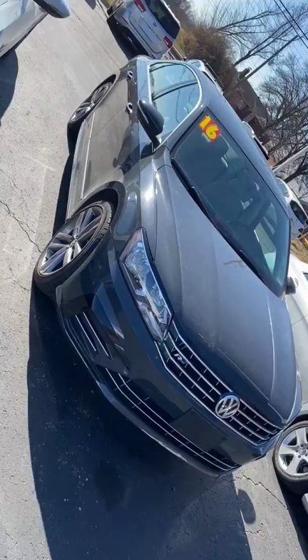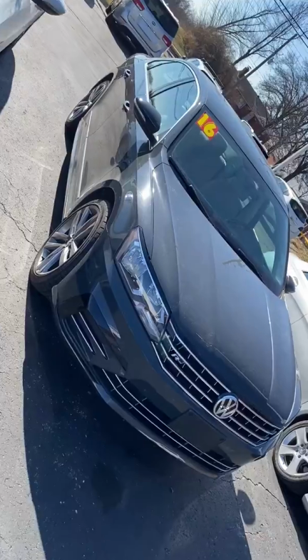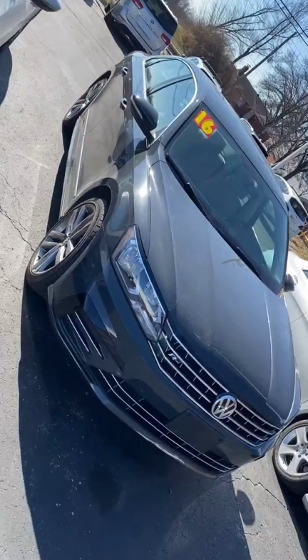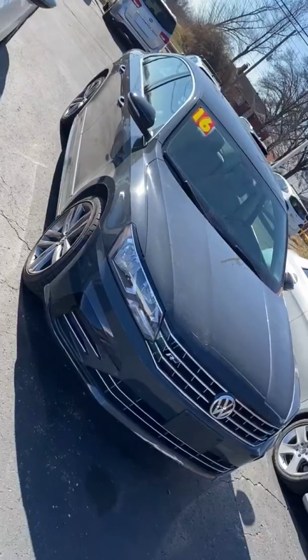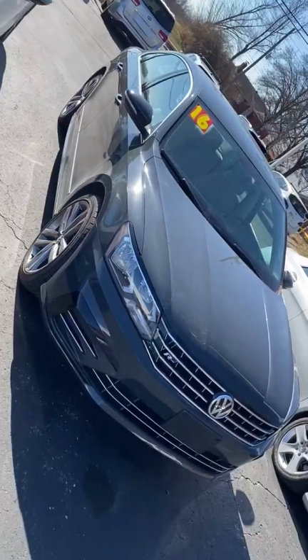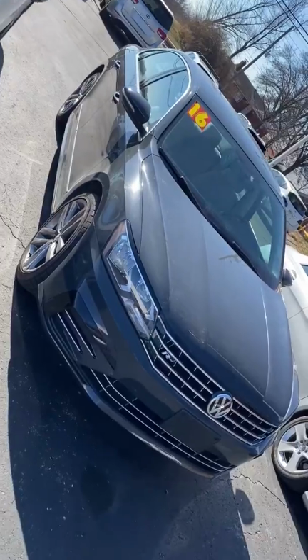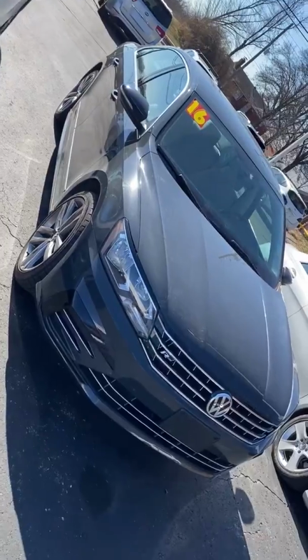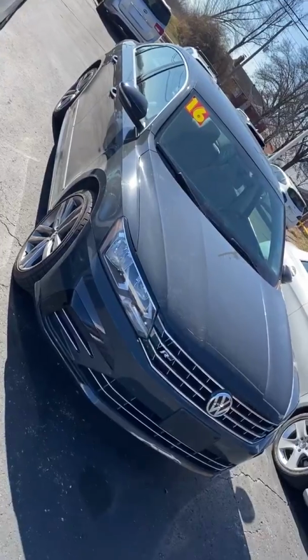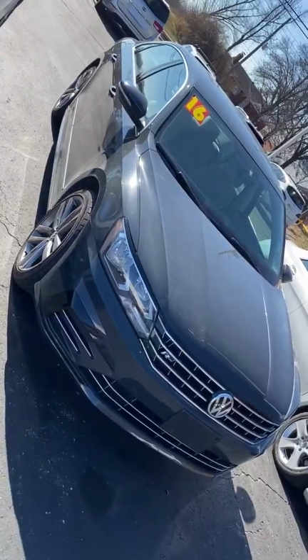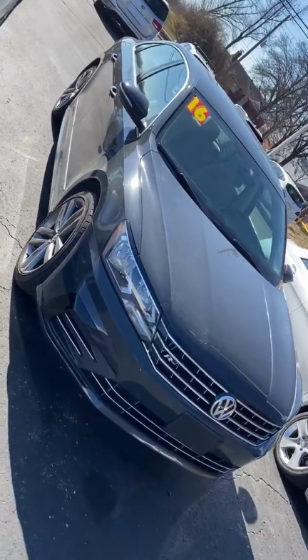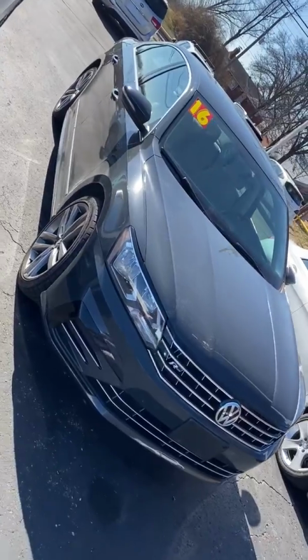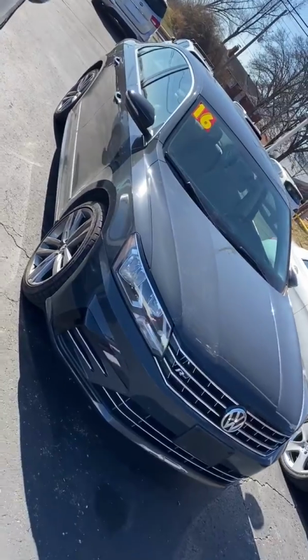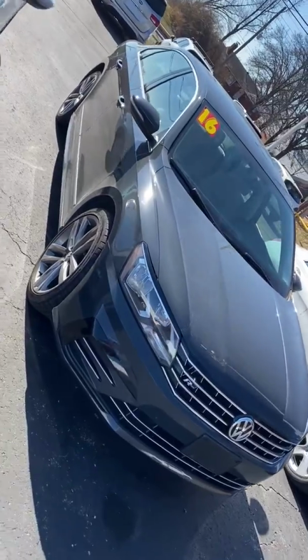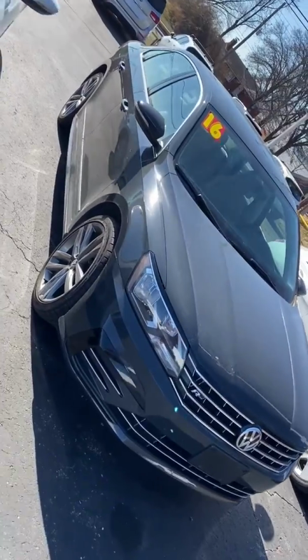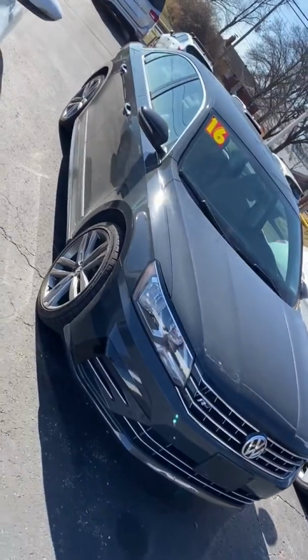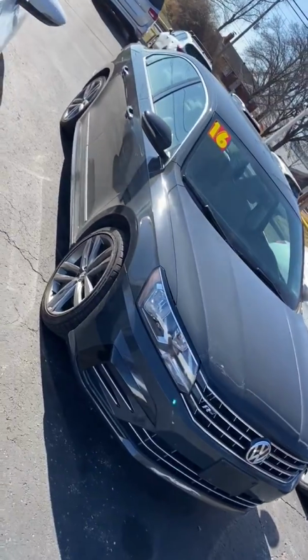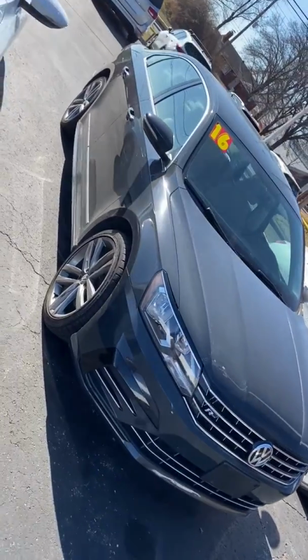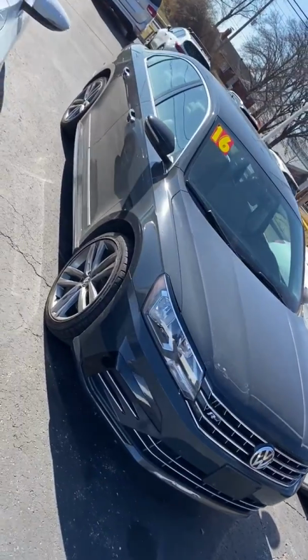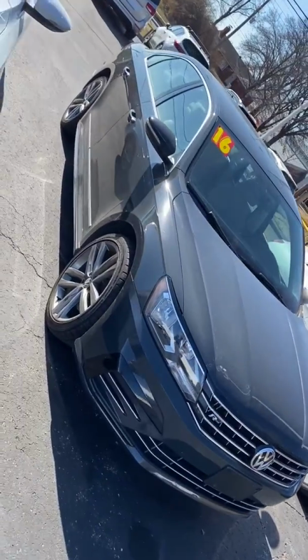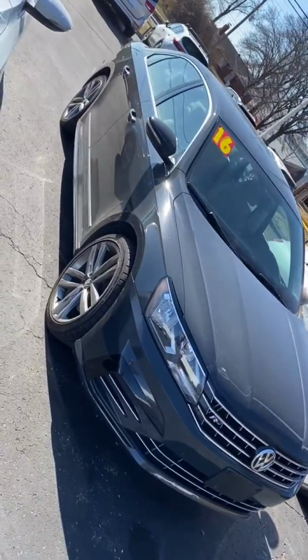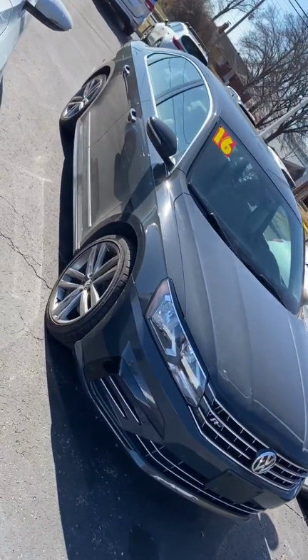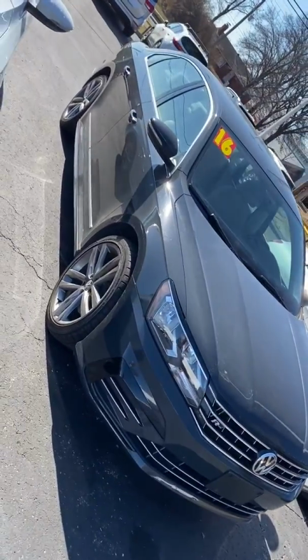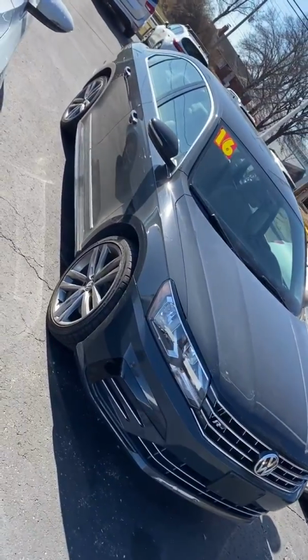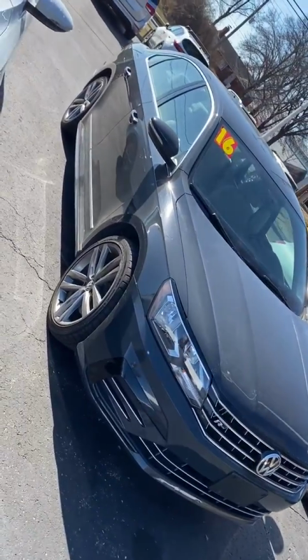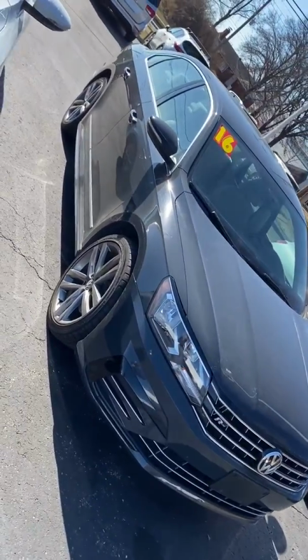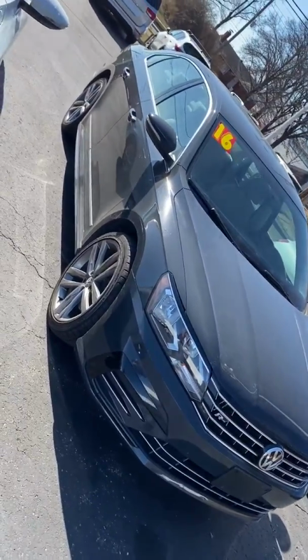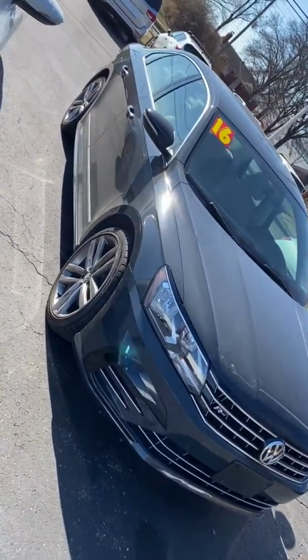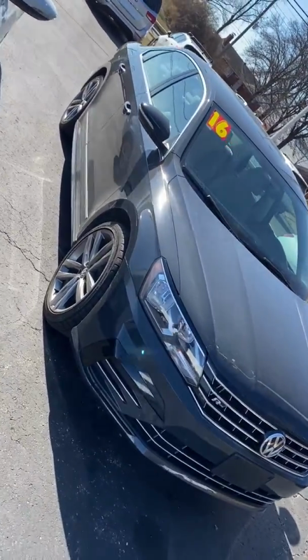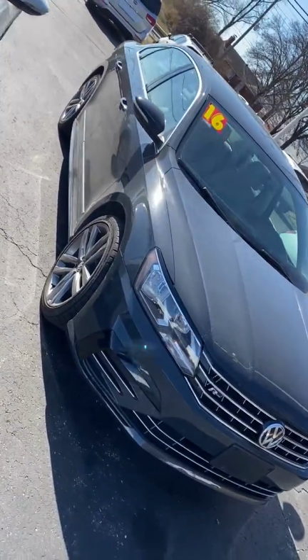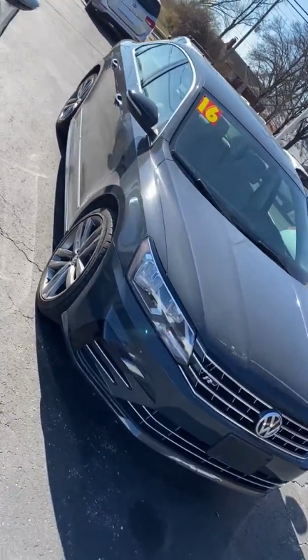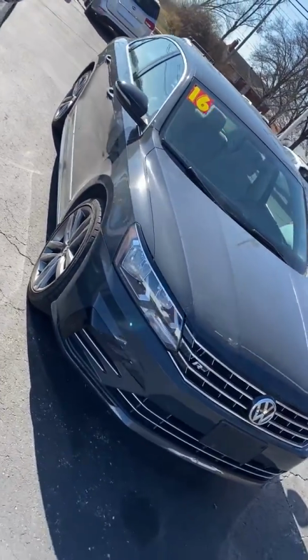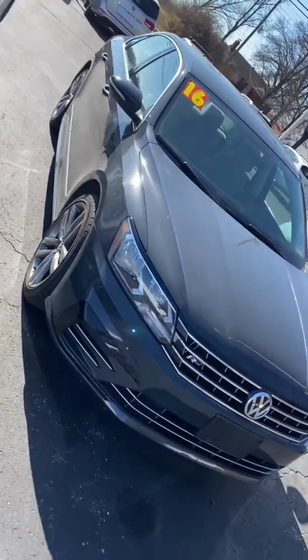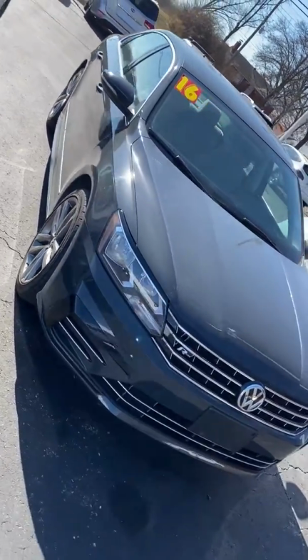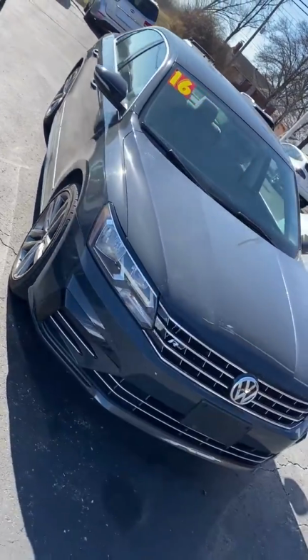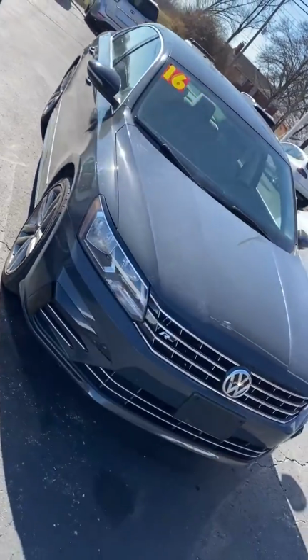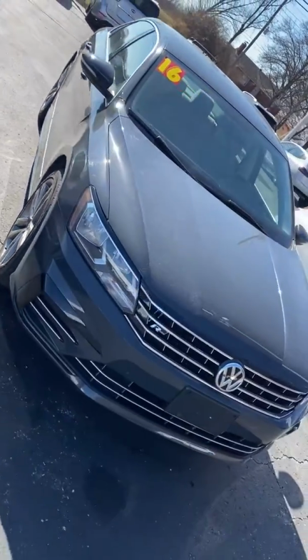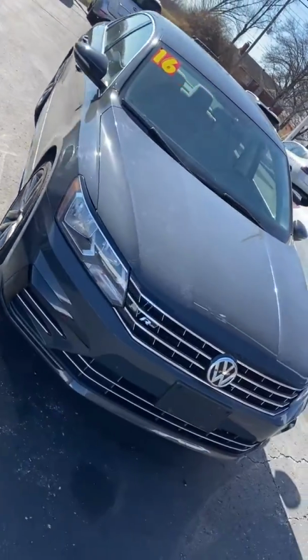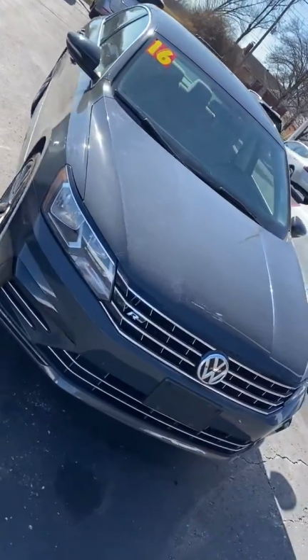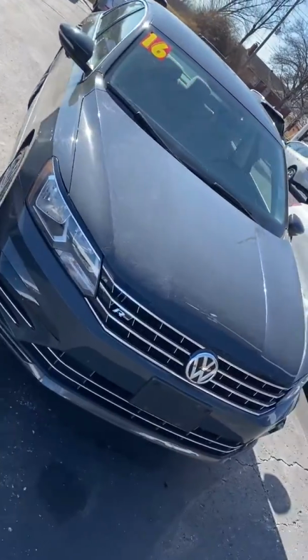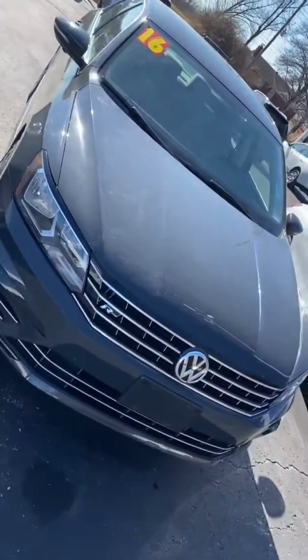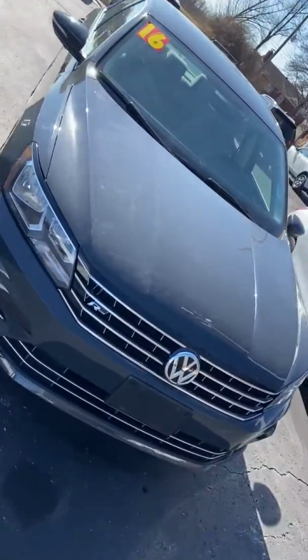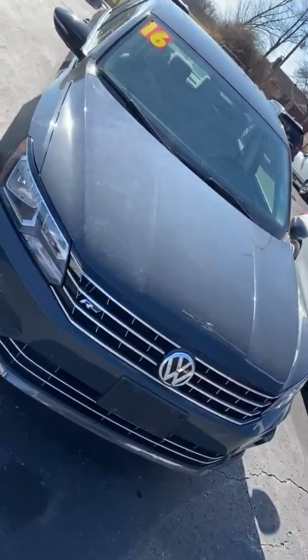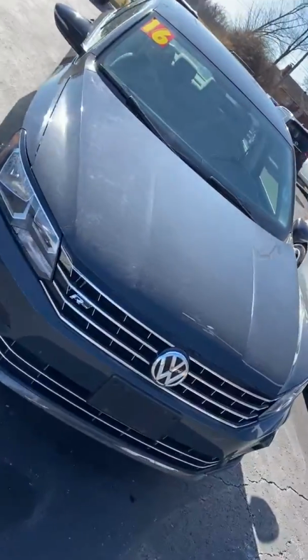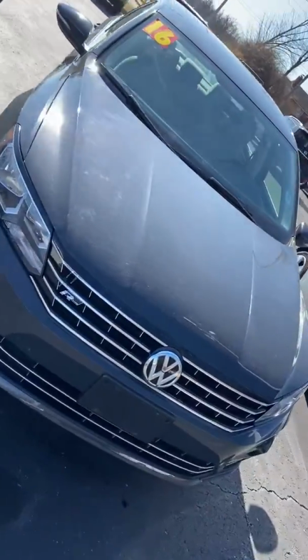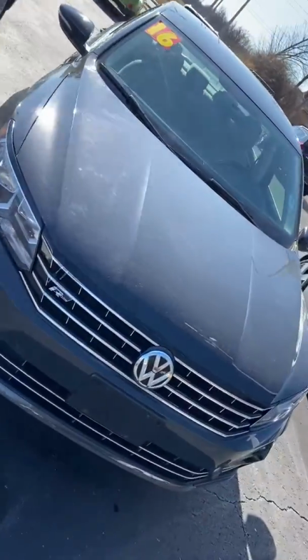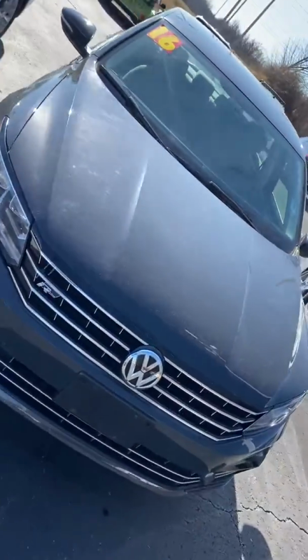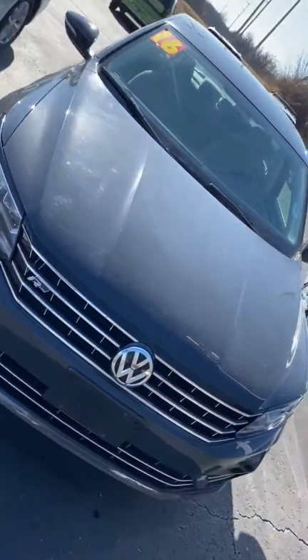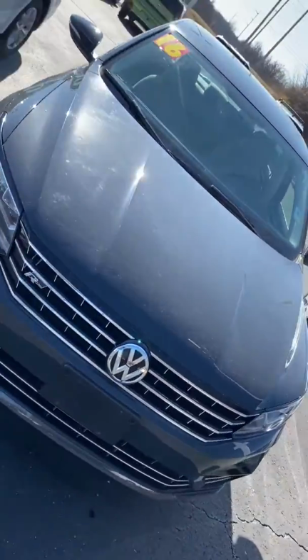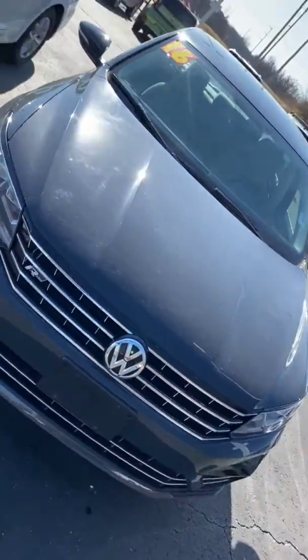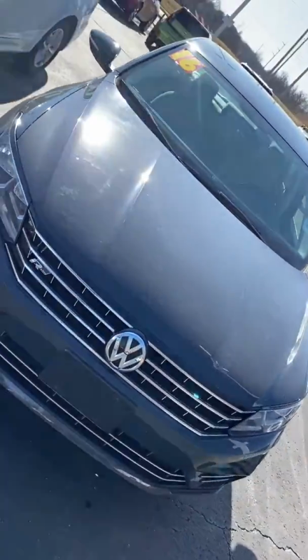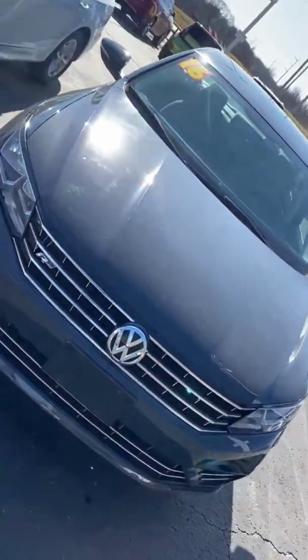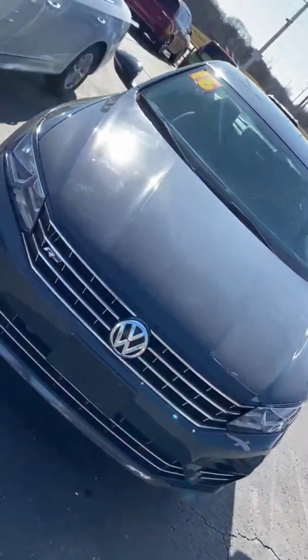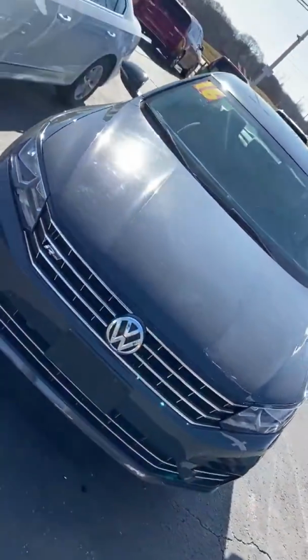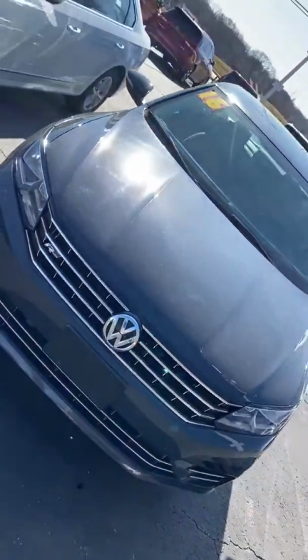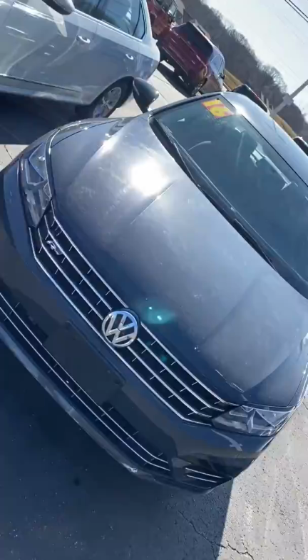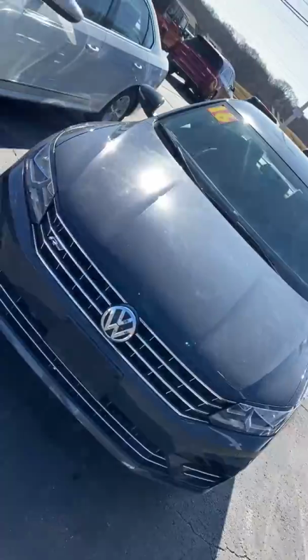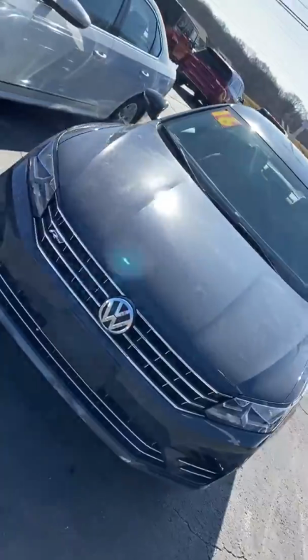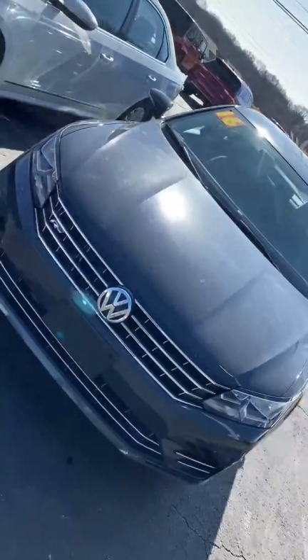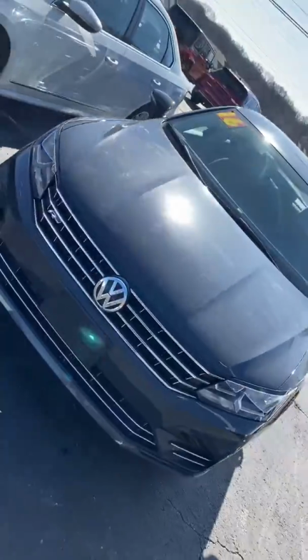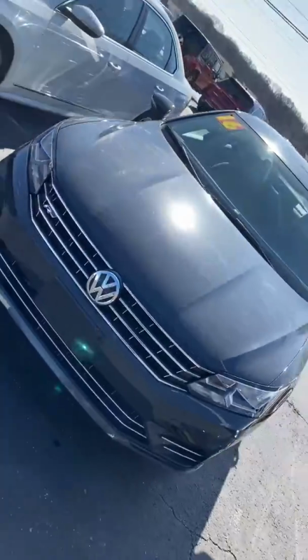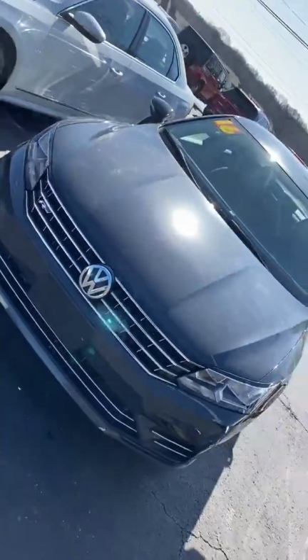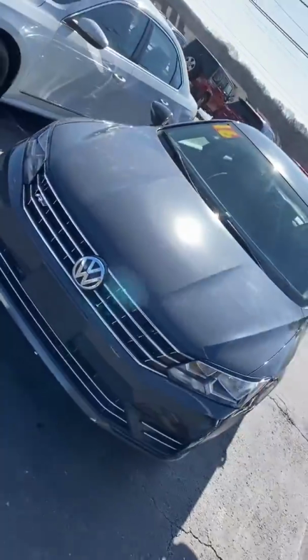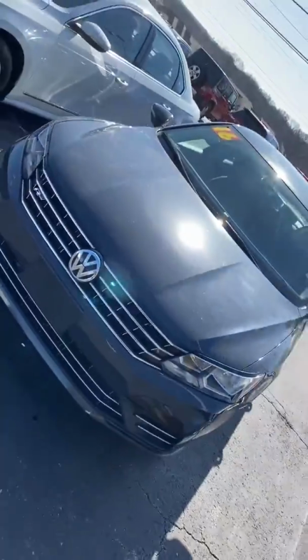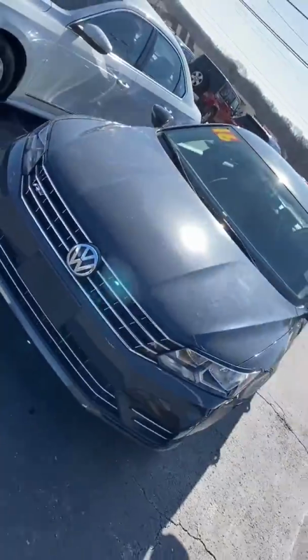How's it going Skylar? This is Jake showing you a quick walk-around video of this beautiful Passat R-Line.